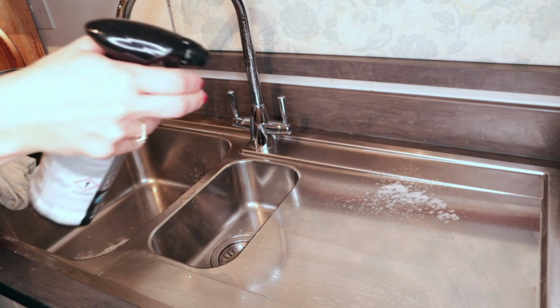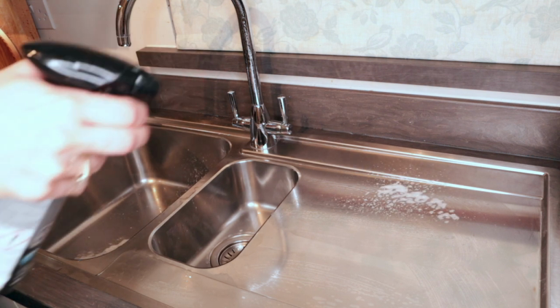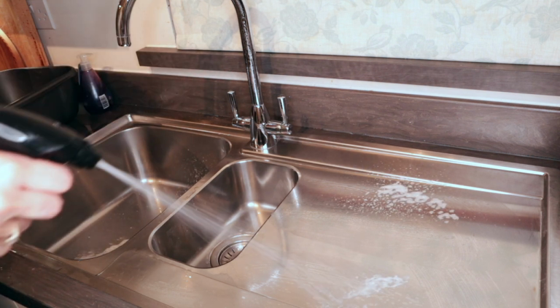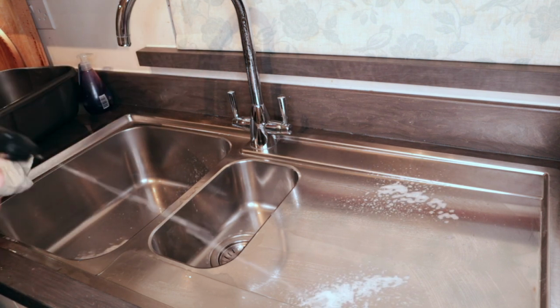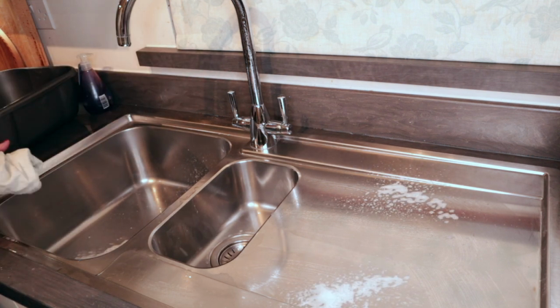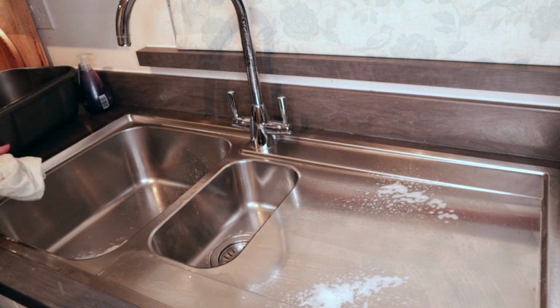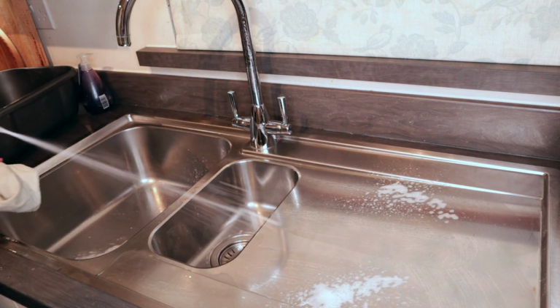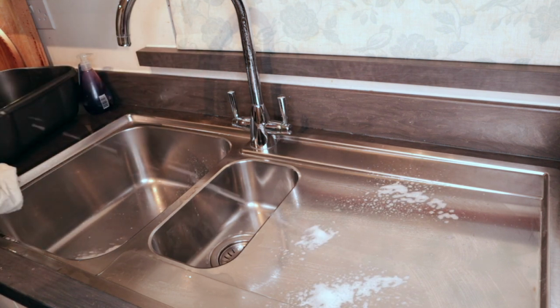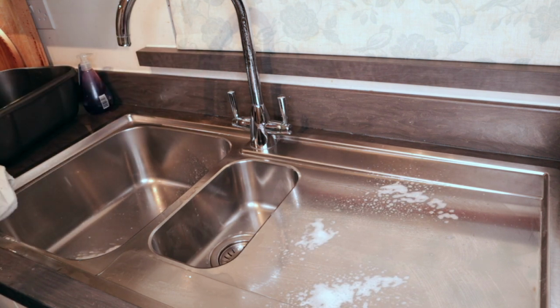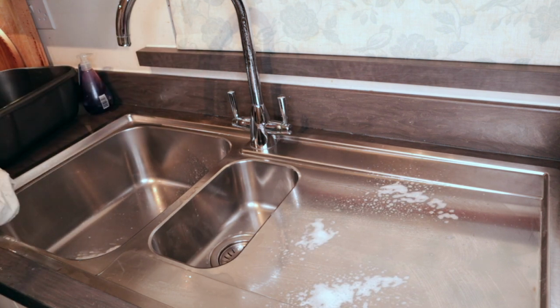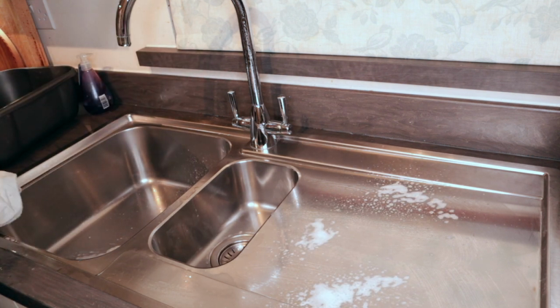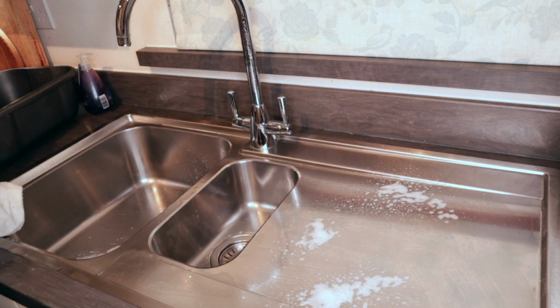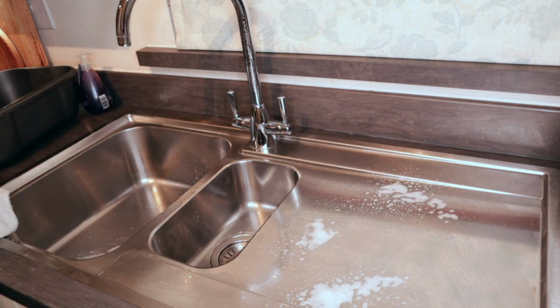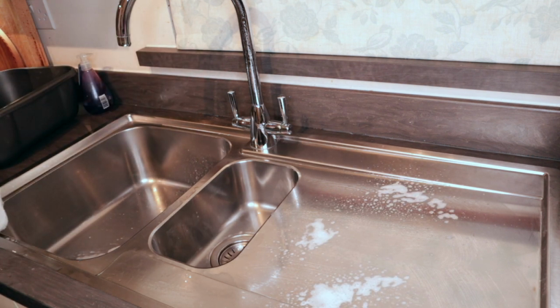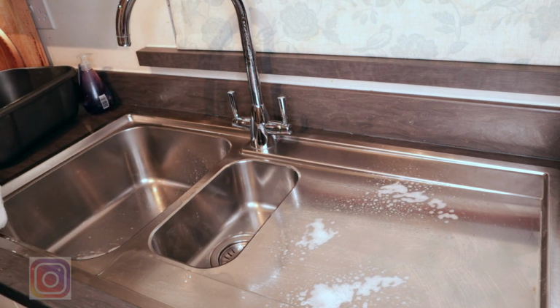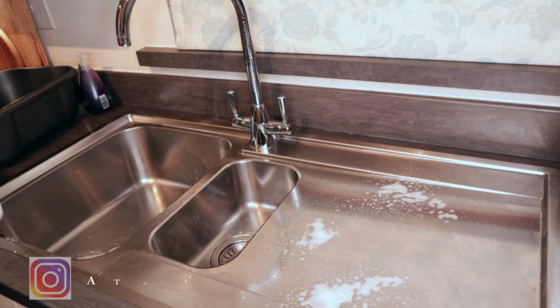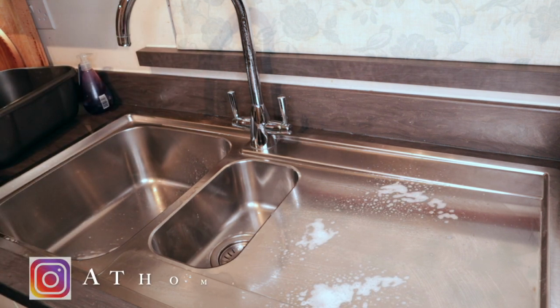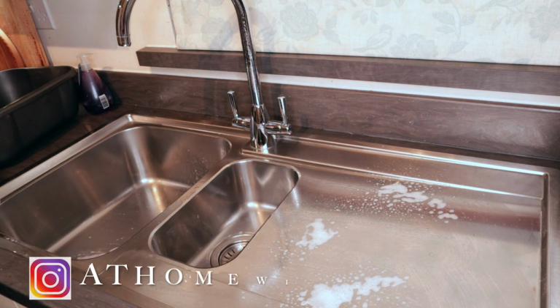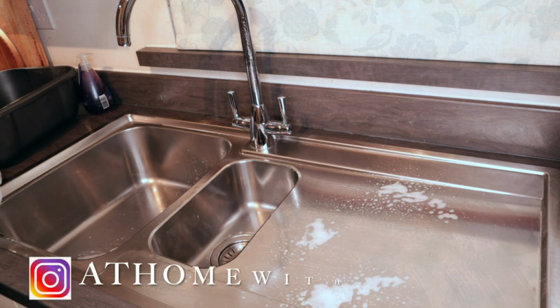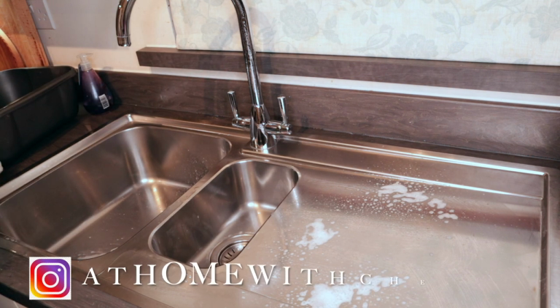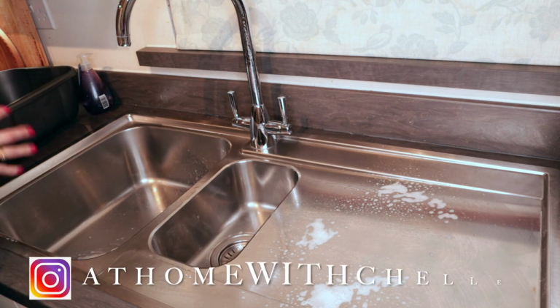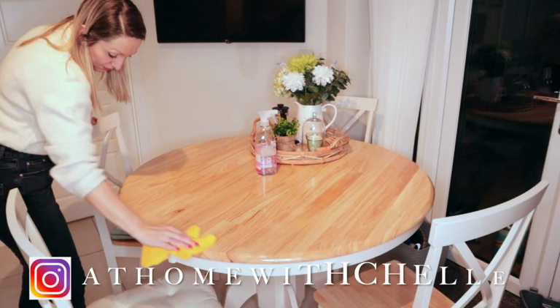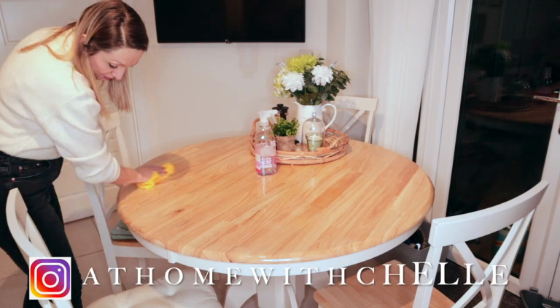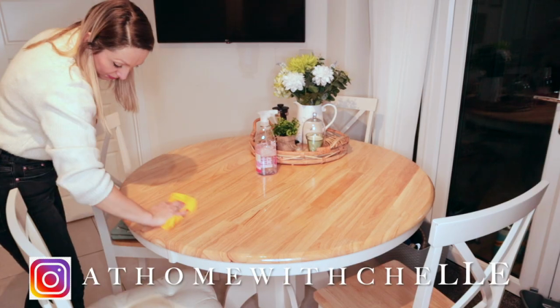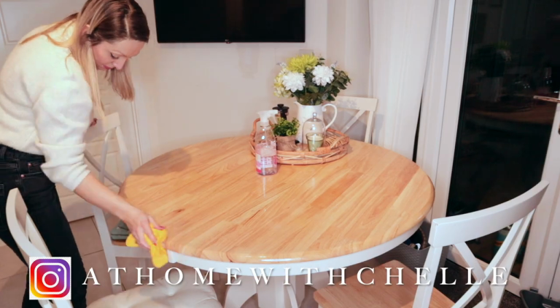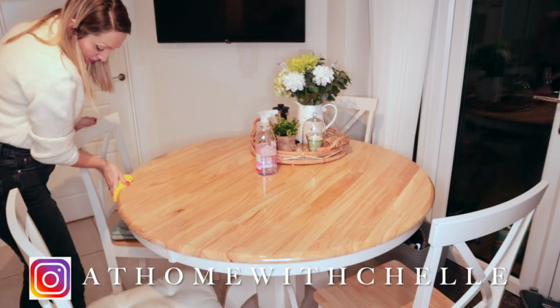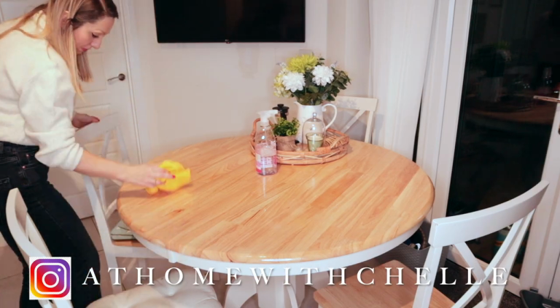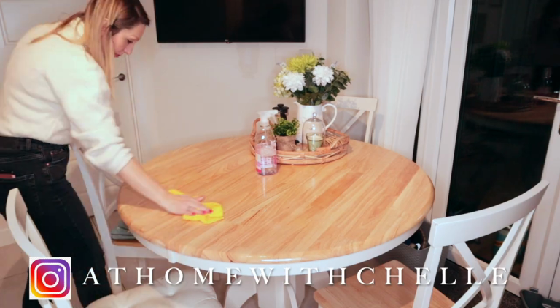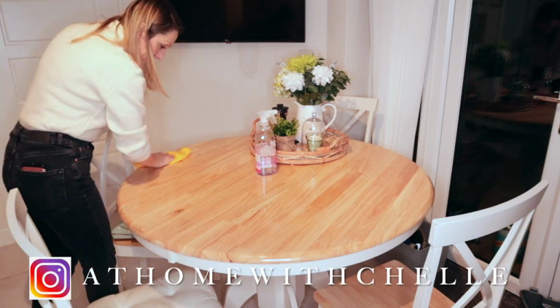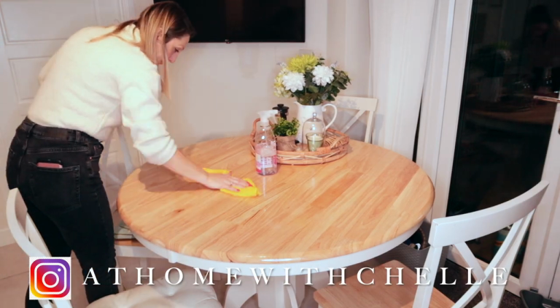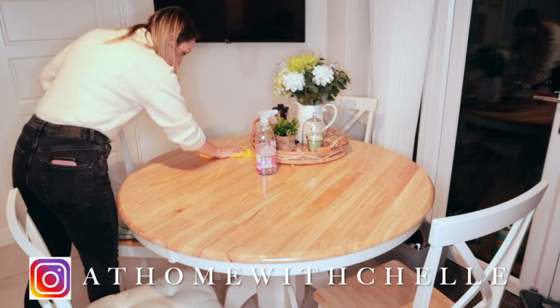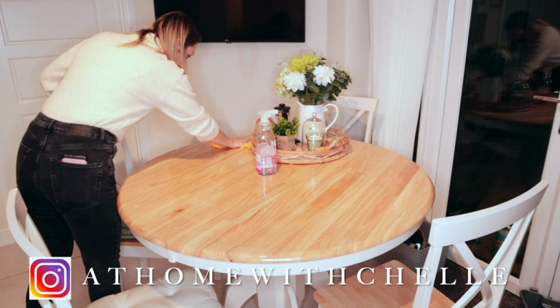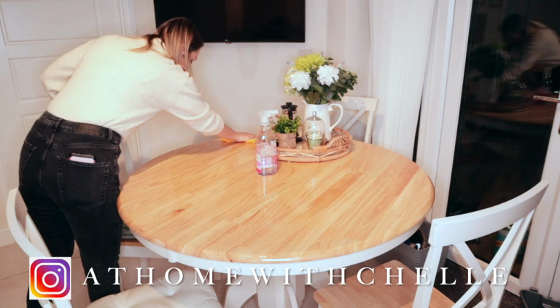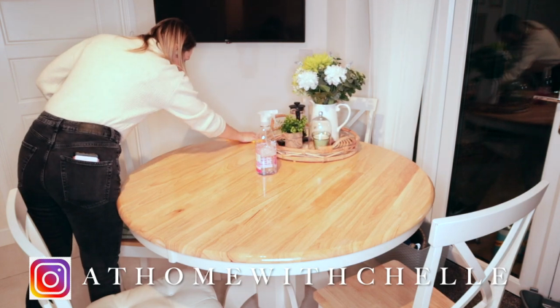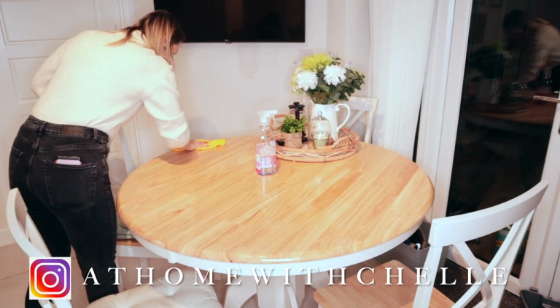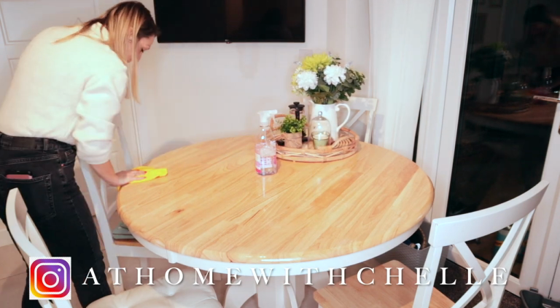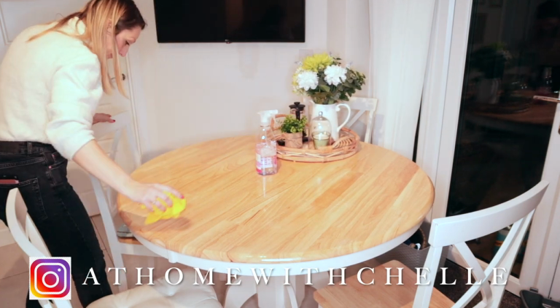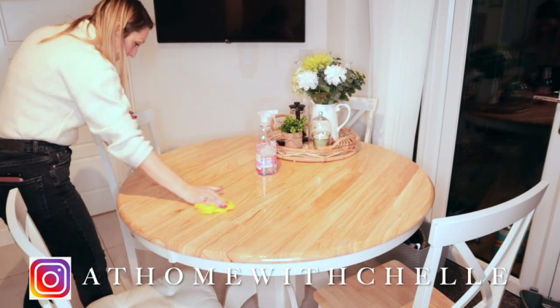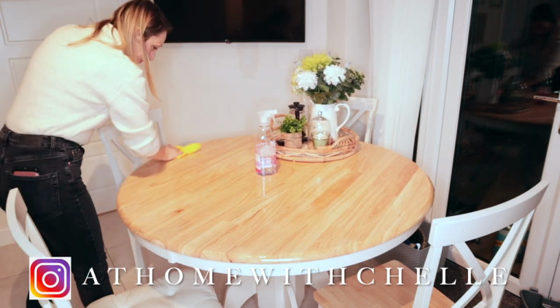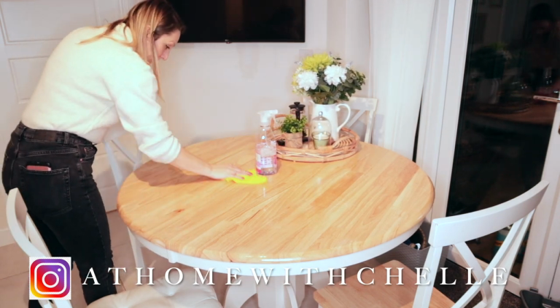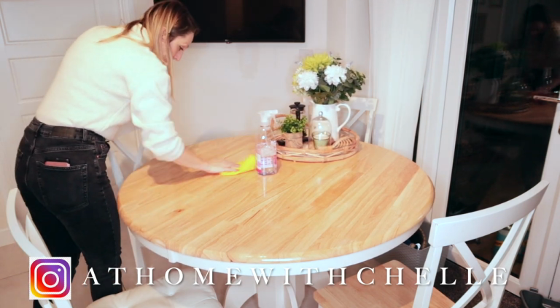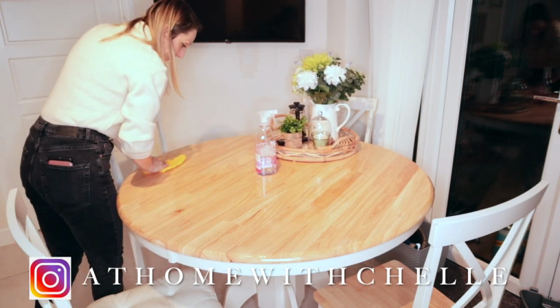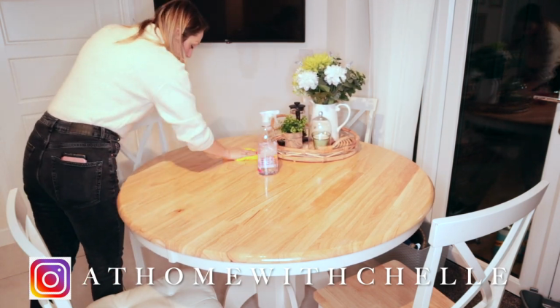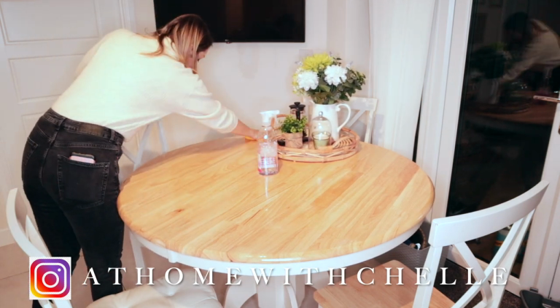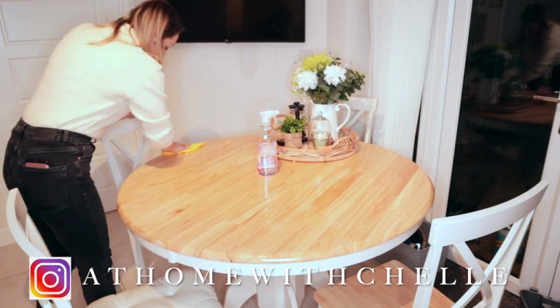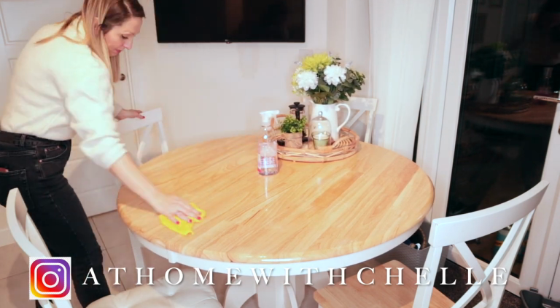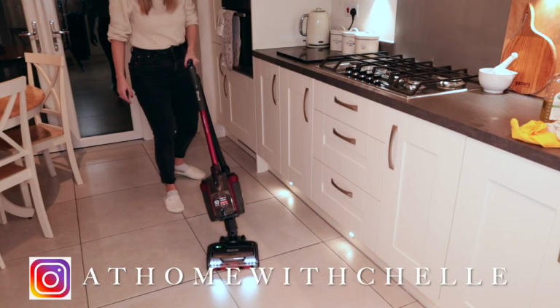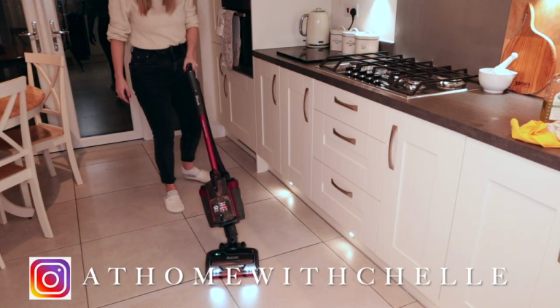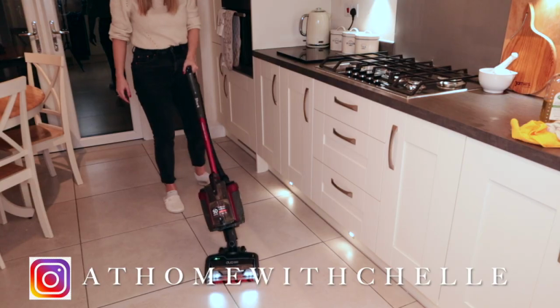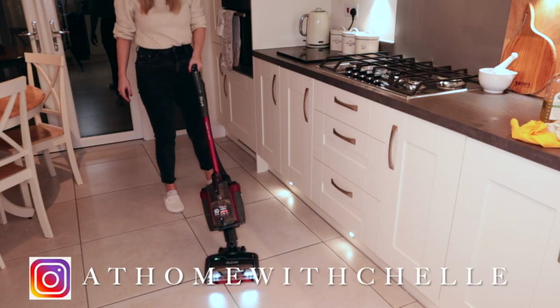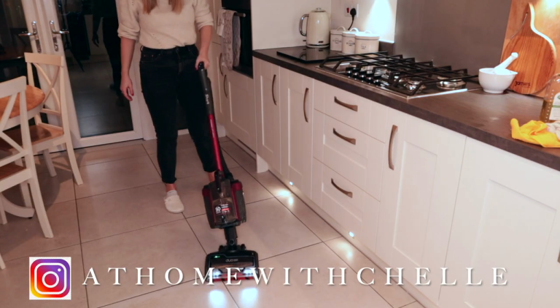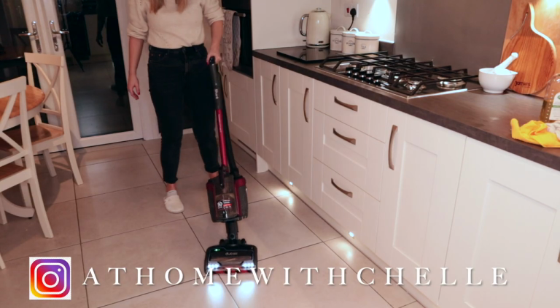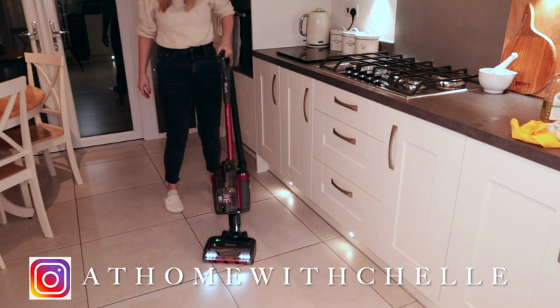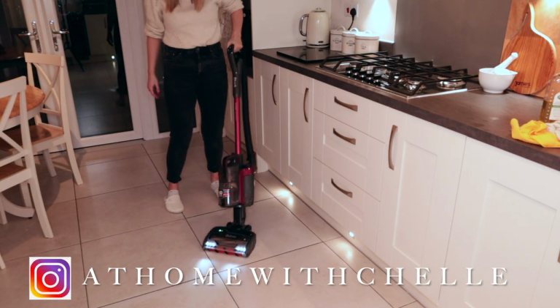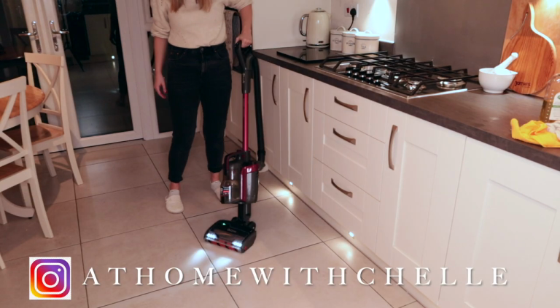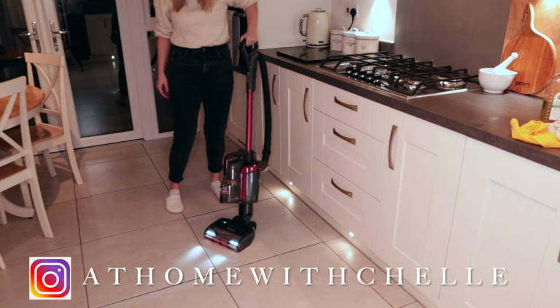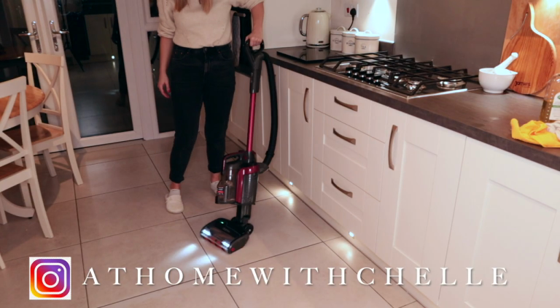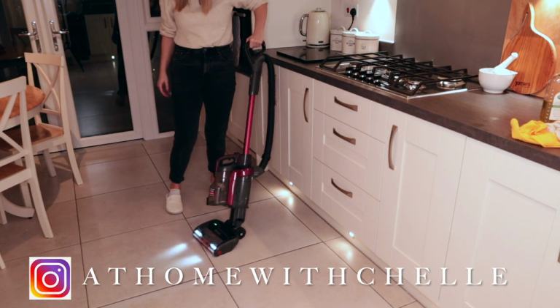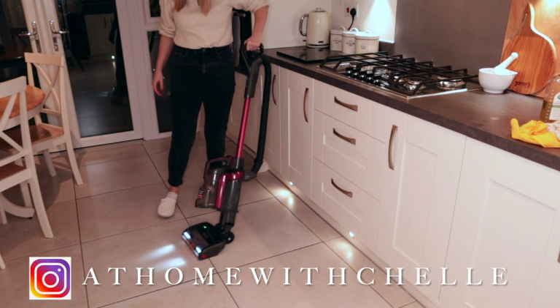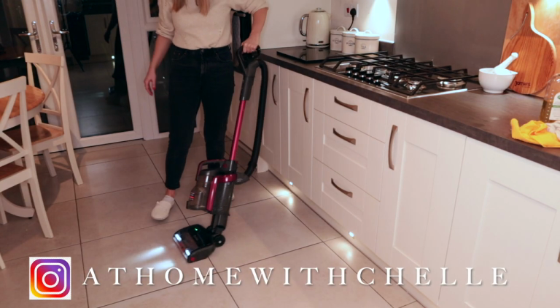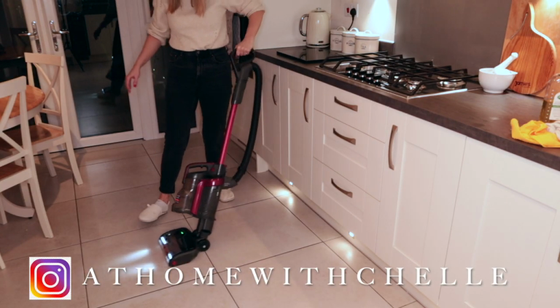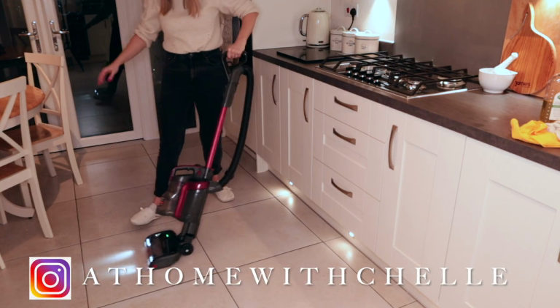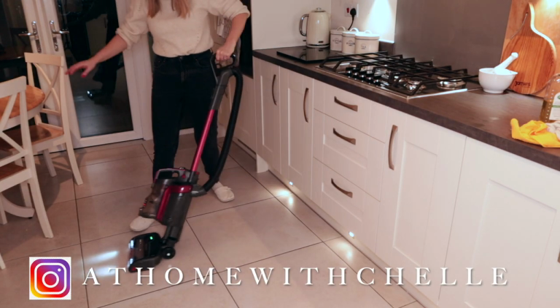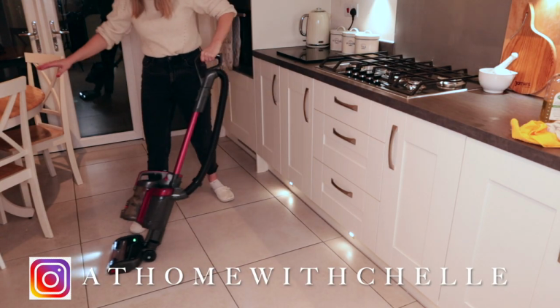If you are new to my channel then hi, my name is Michelle. If you do like this kind of content then I would love for you to subscribe for more.